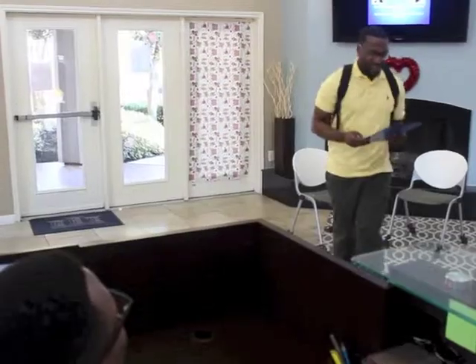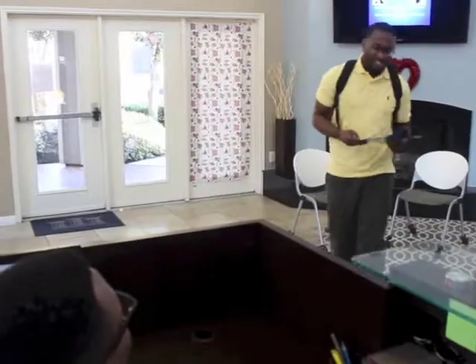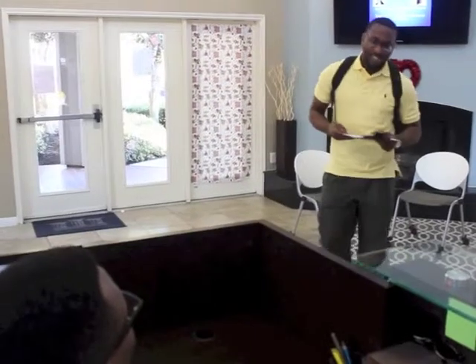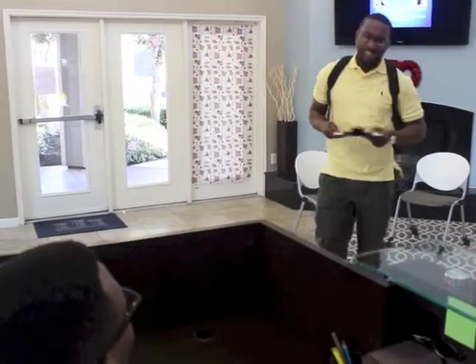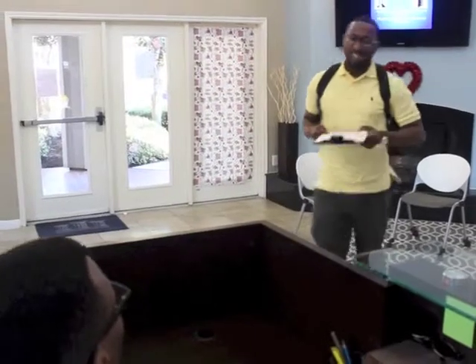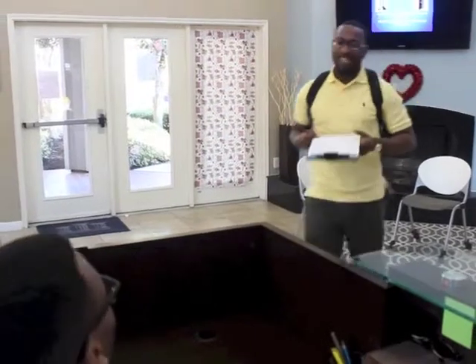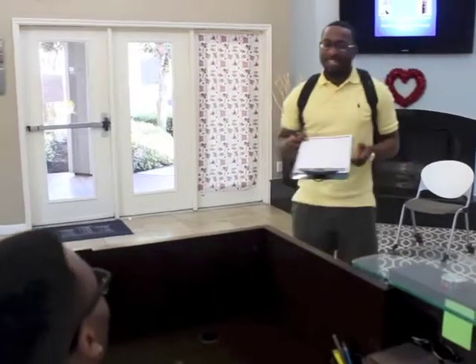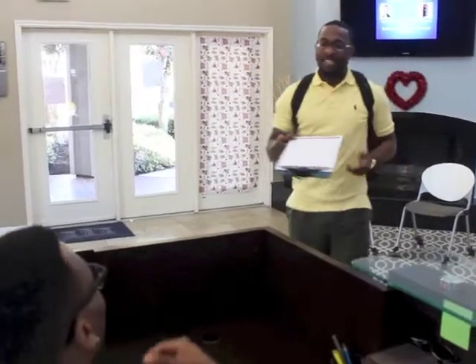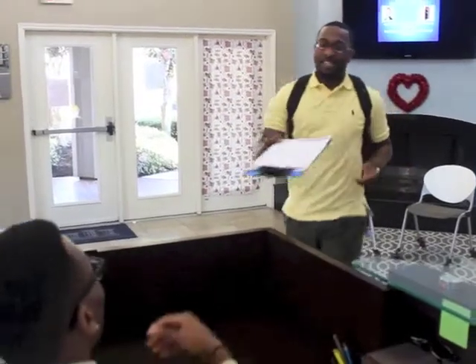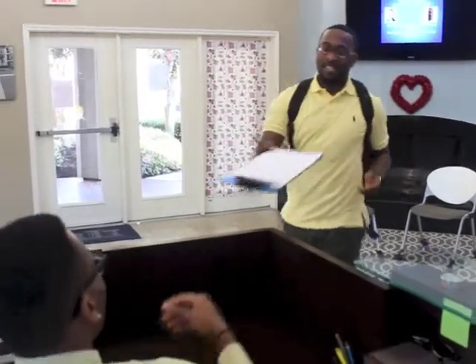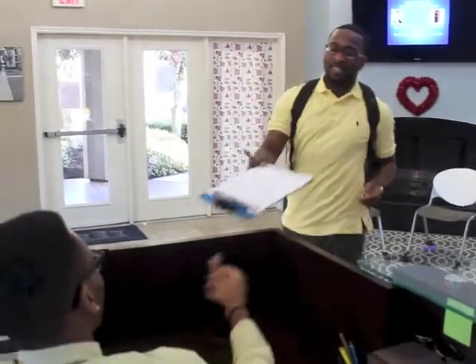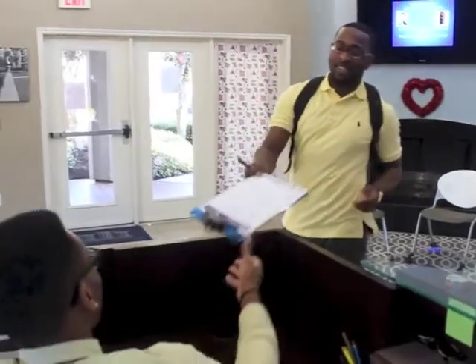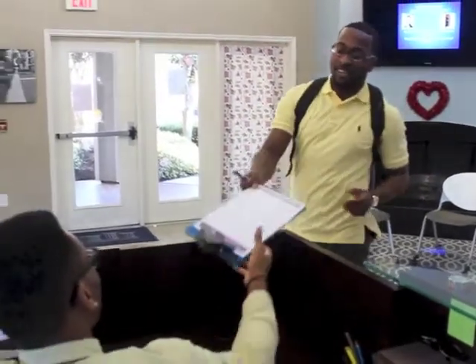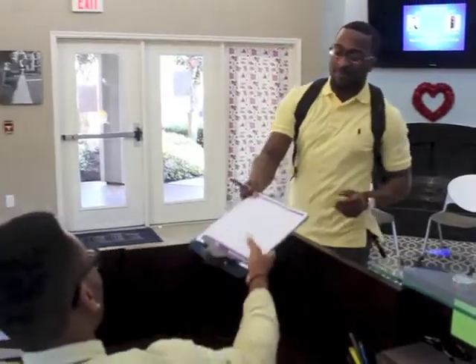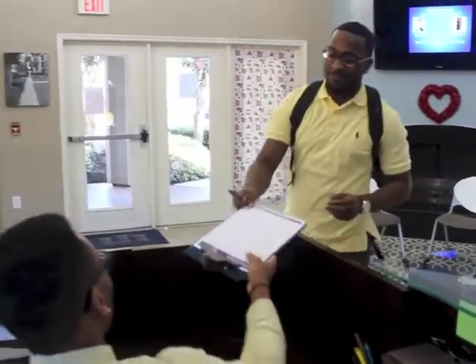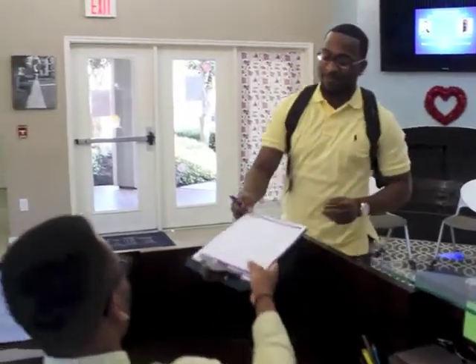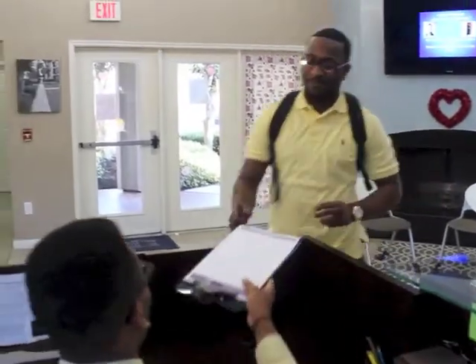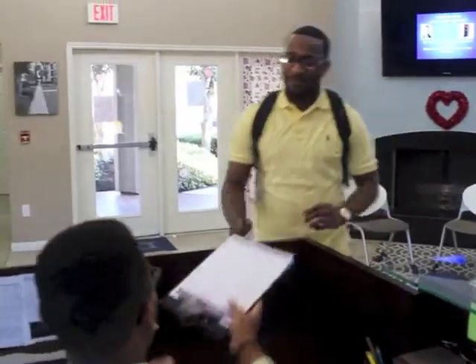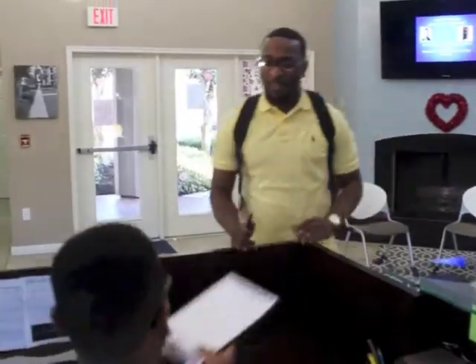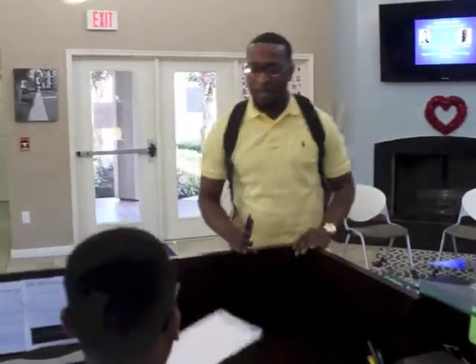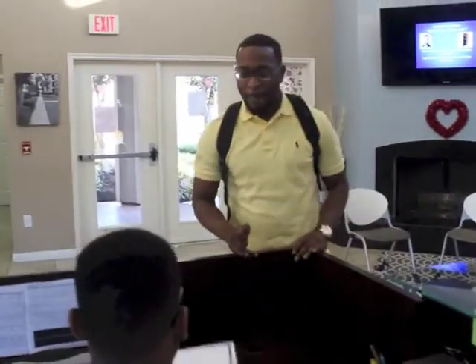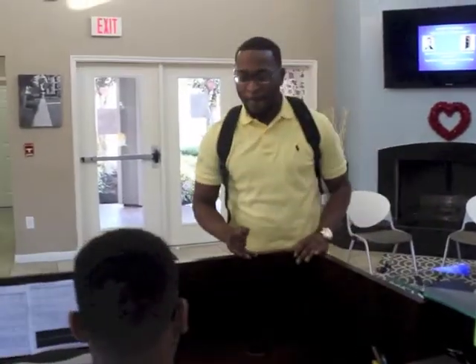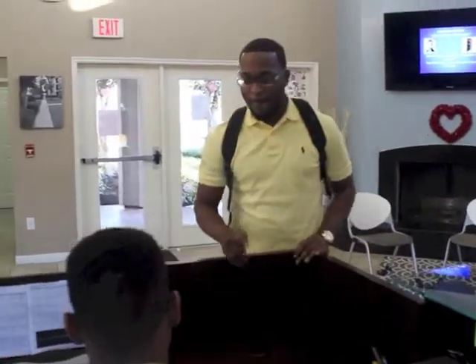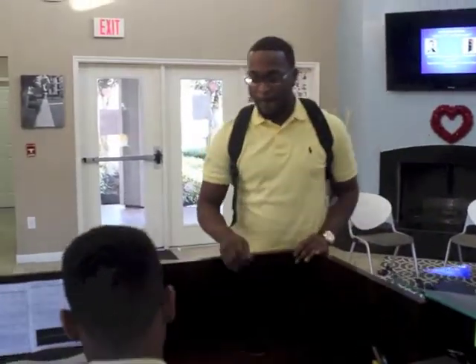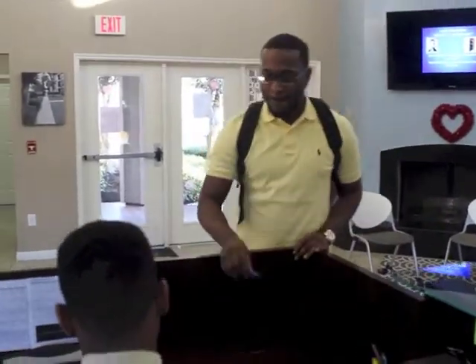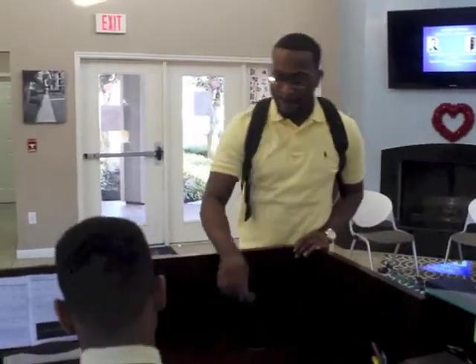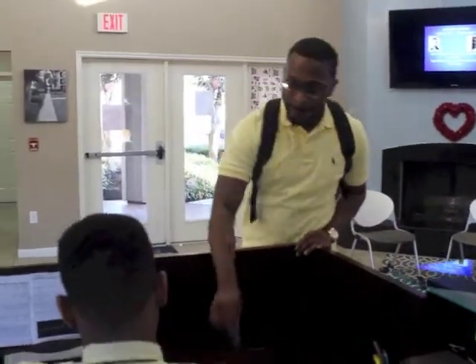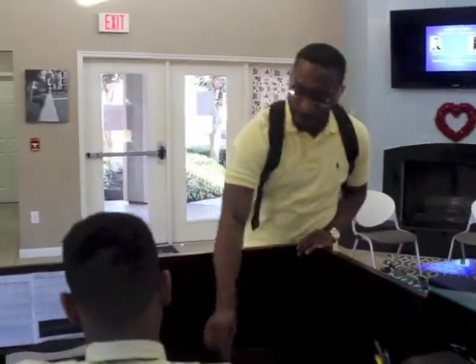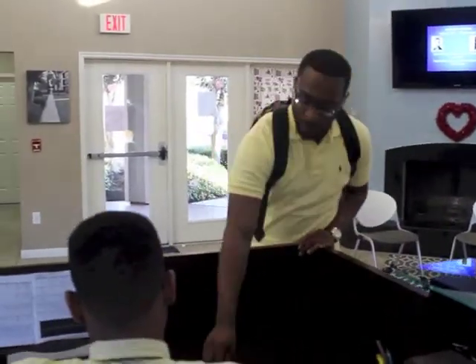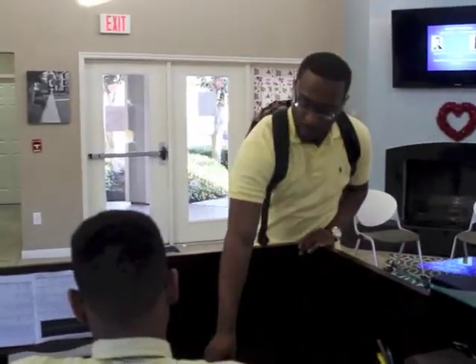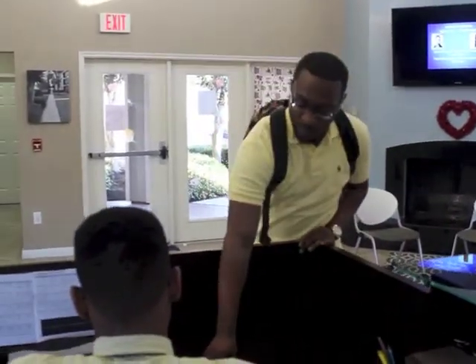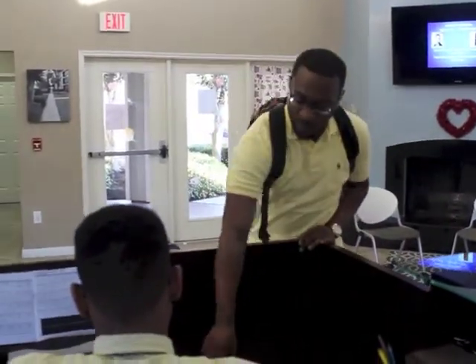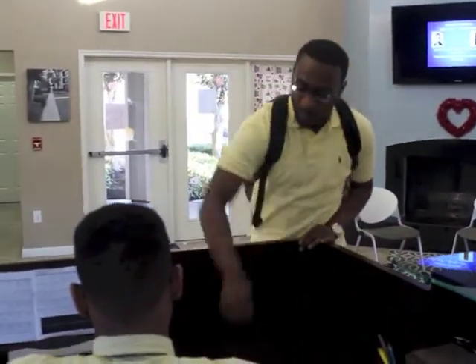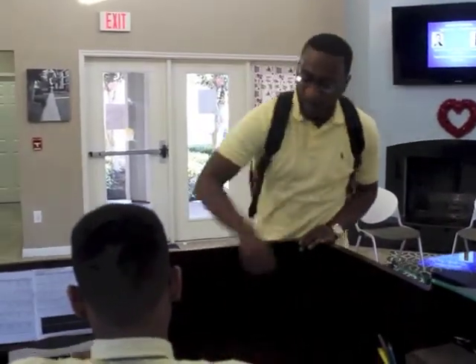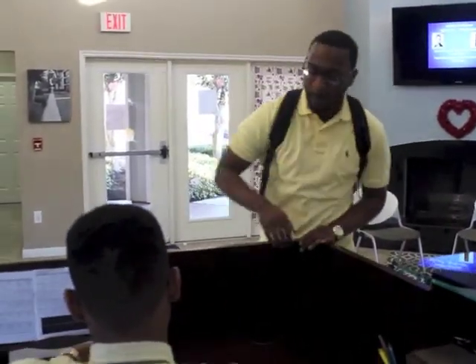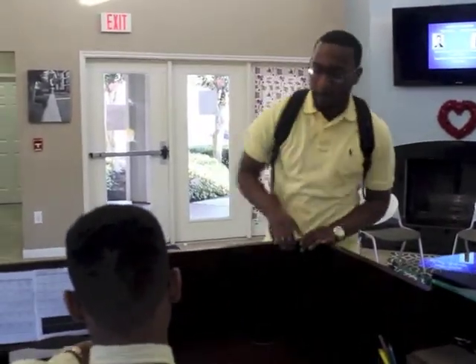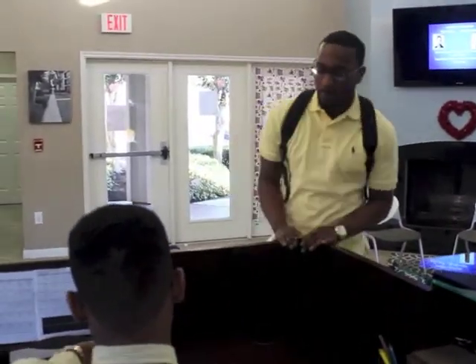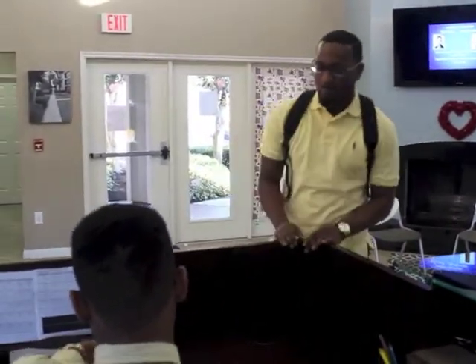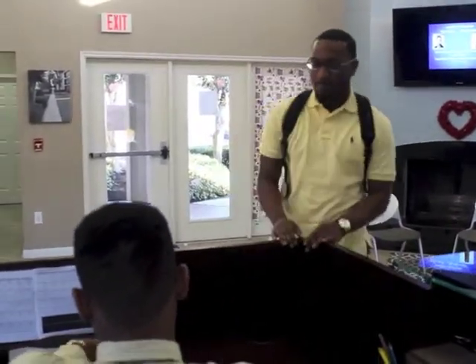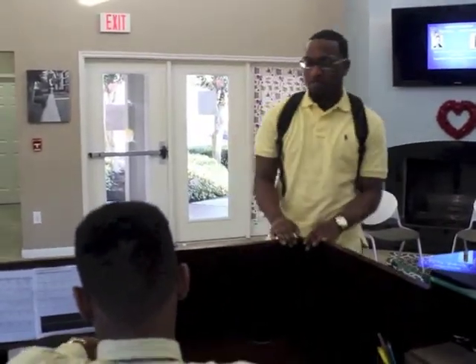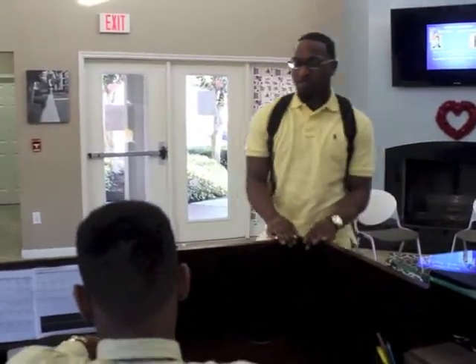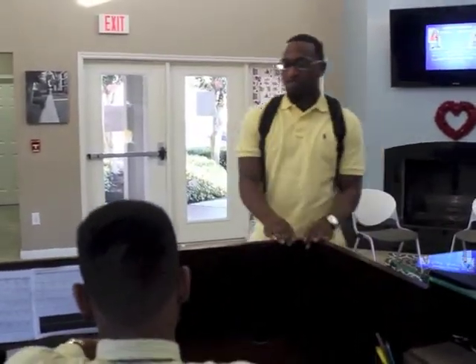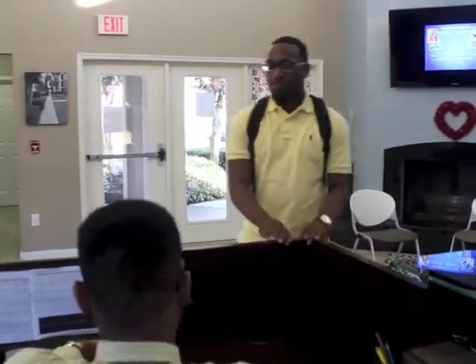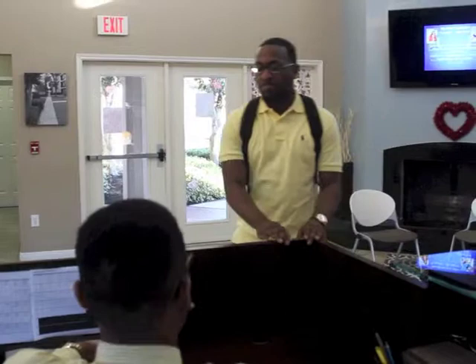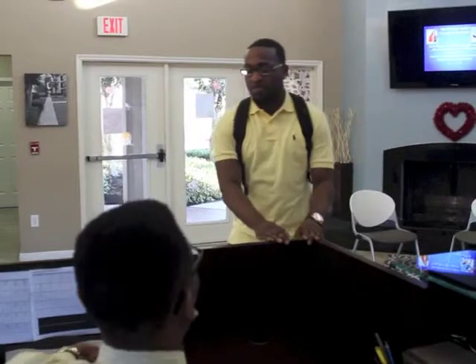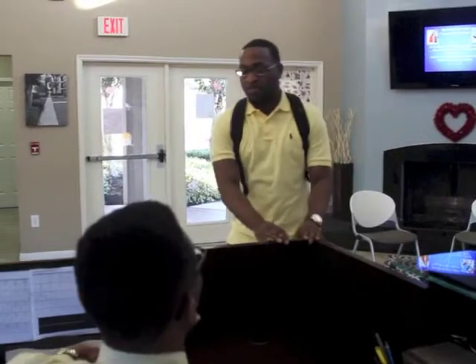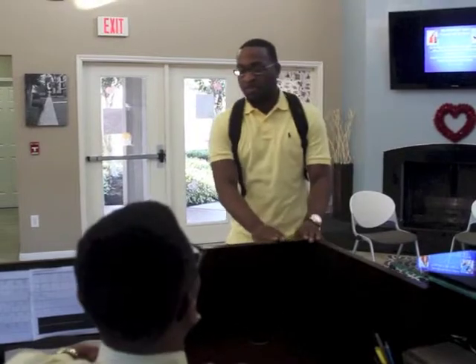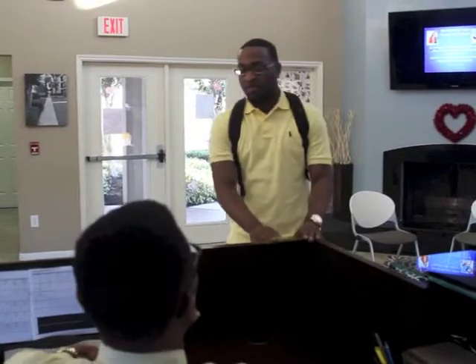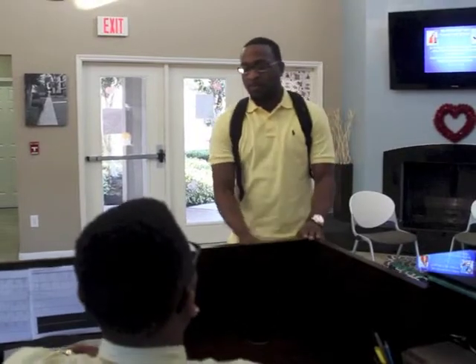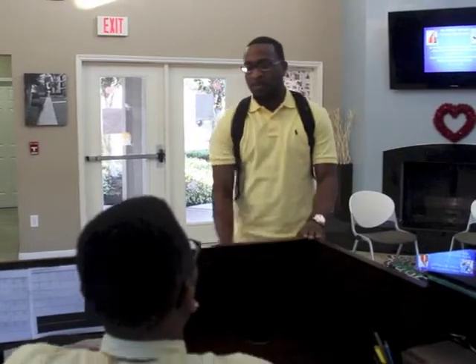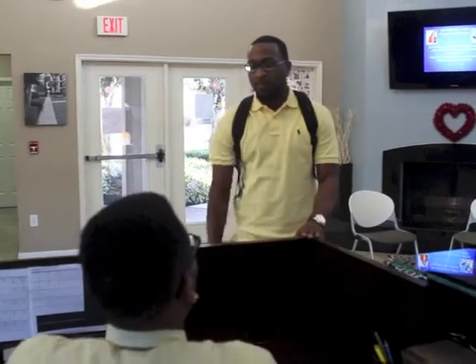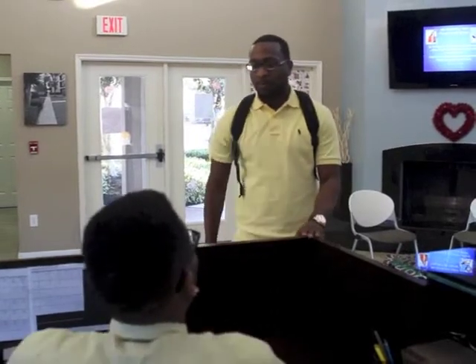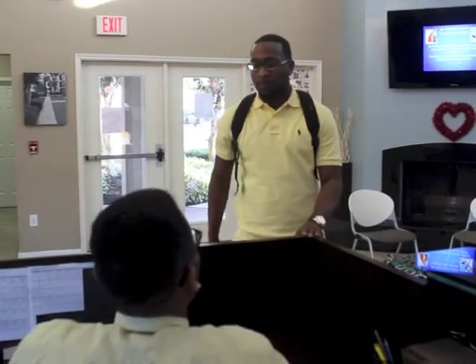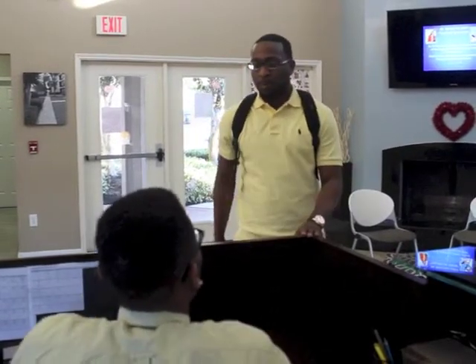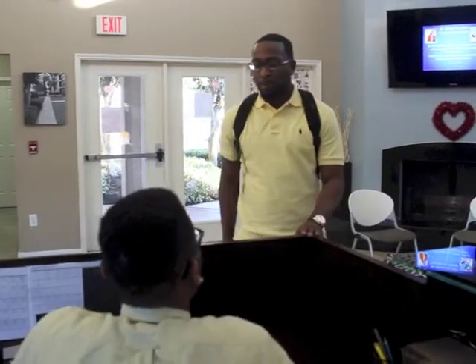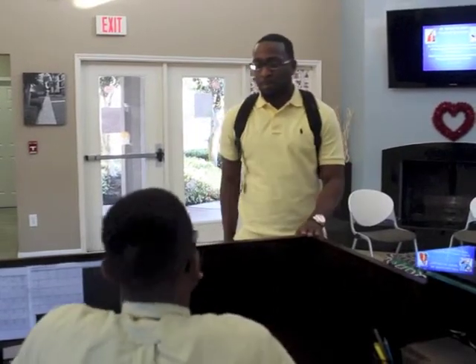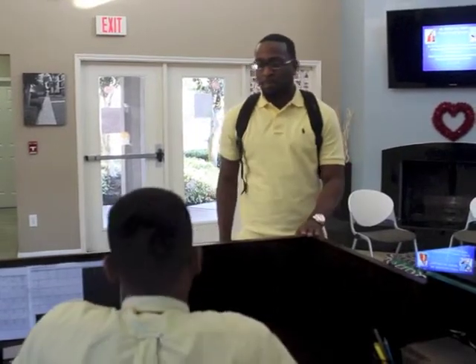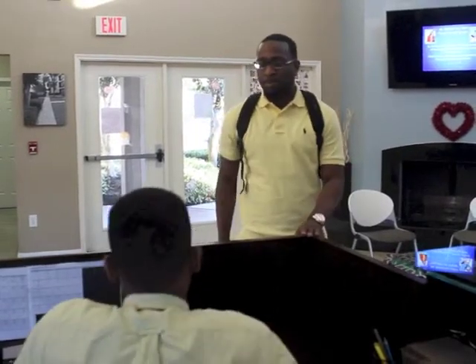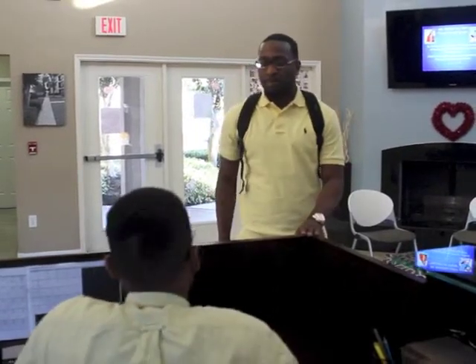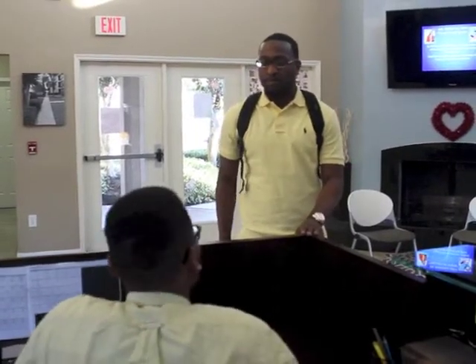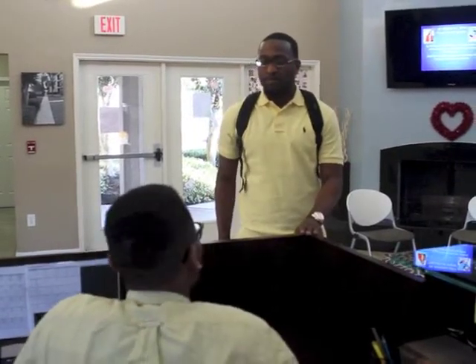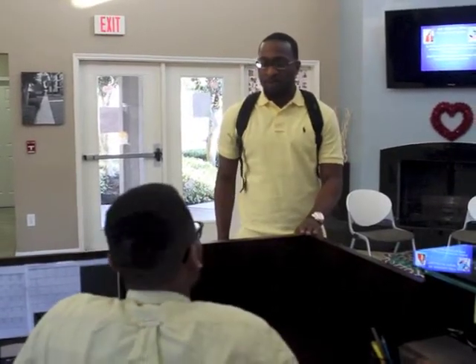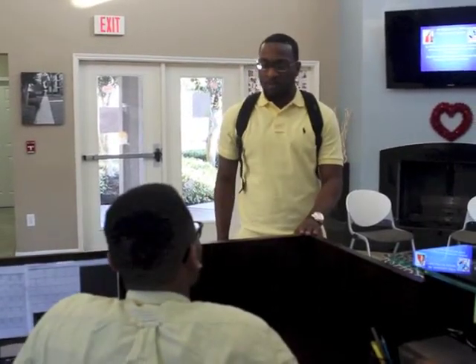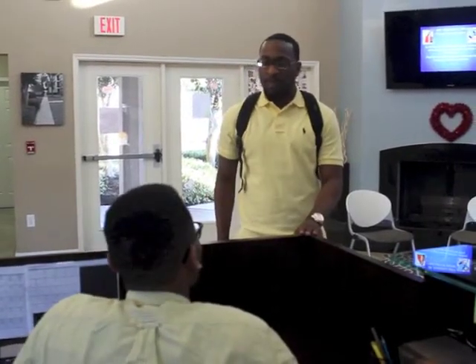Are you finished up, sir? Yes, sir. All right. At this point, I'll take your $150 security deposit.